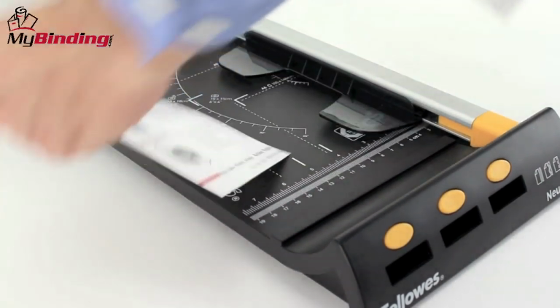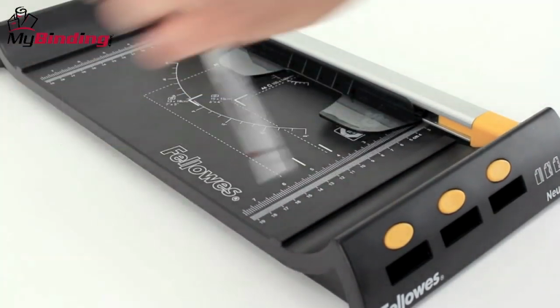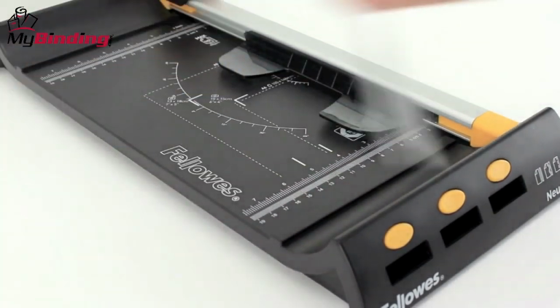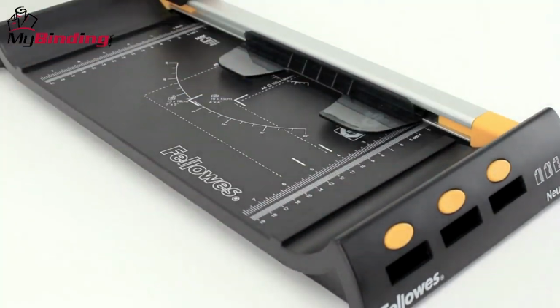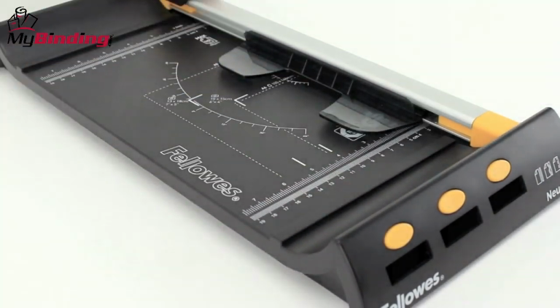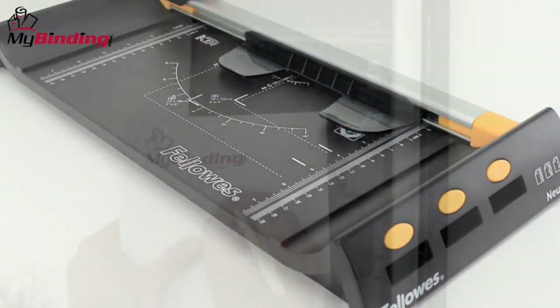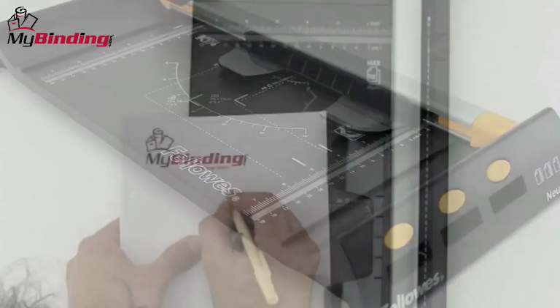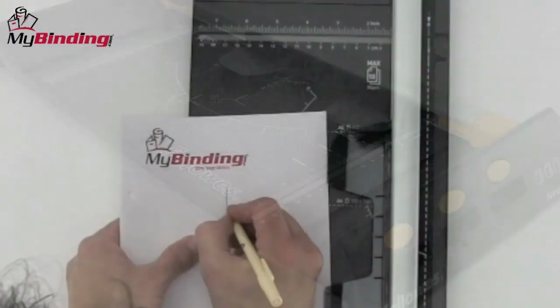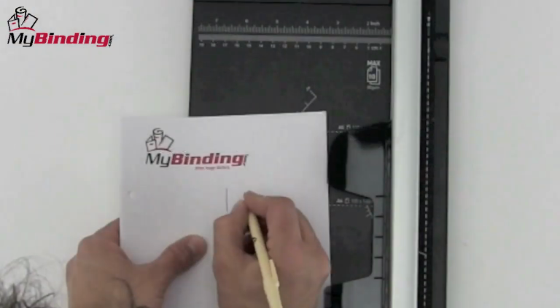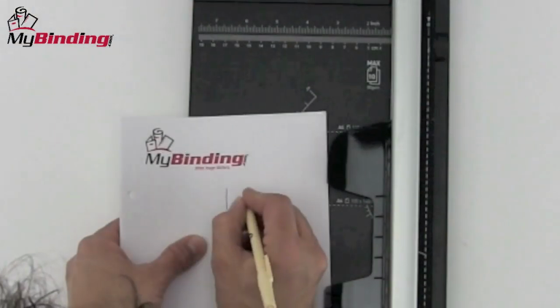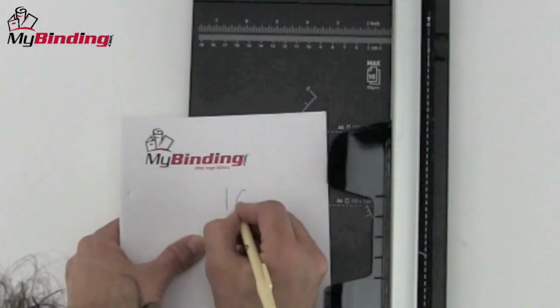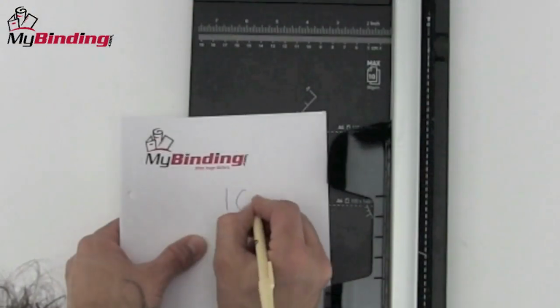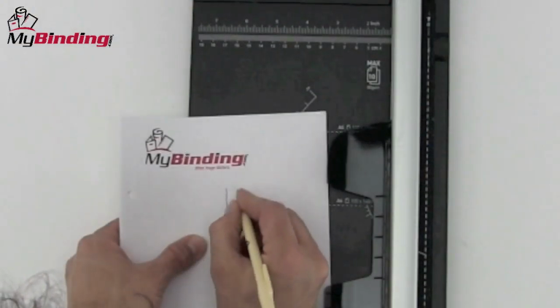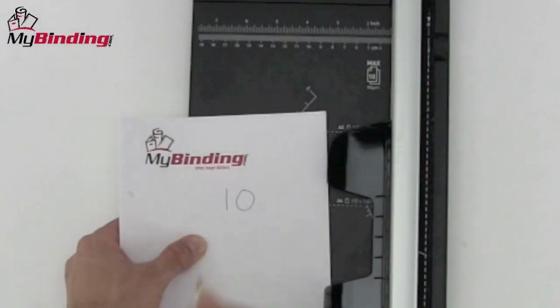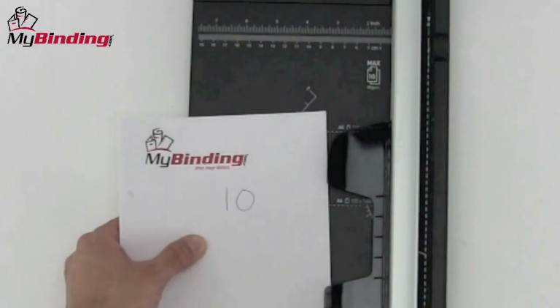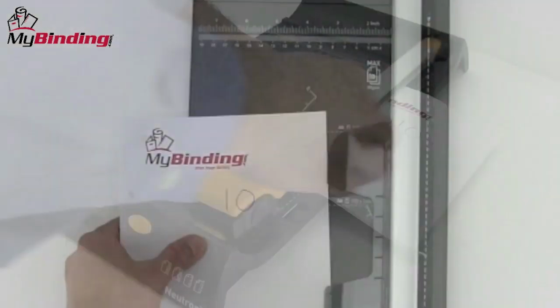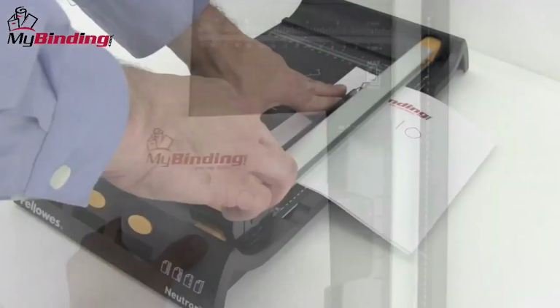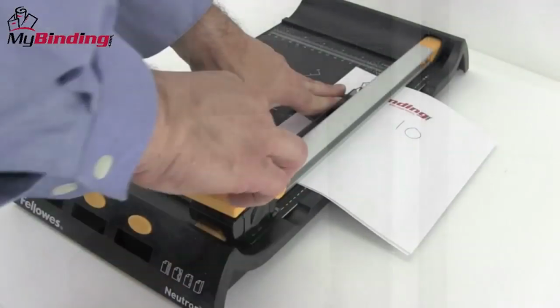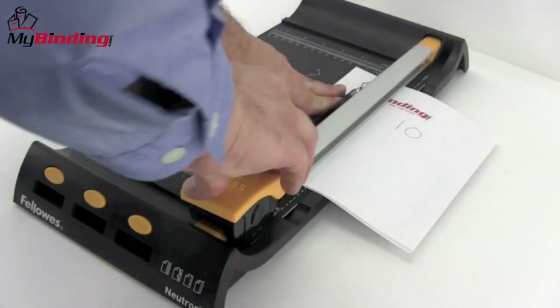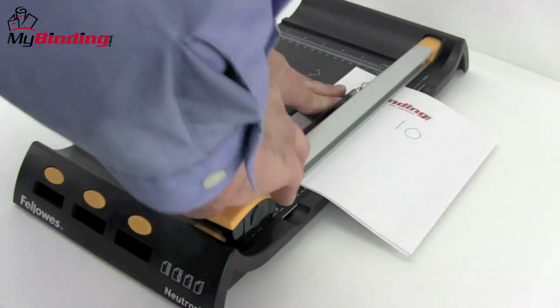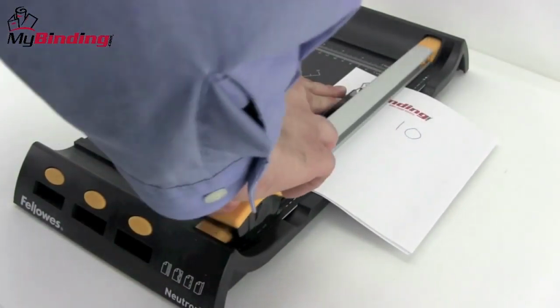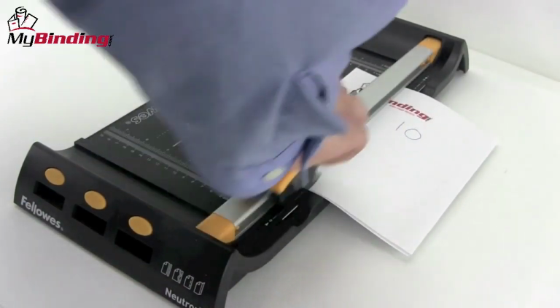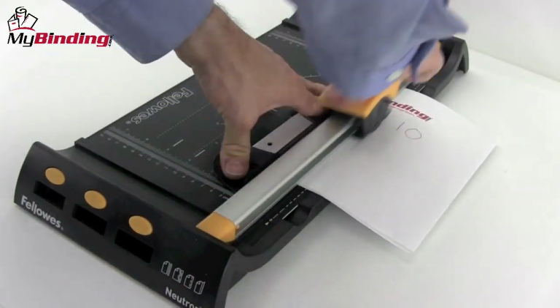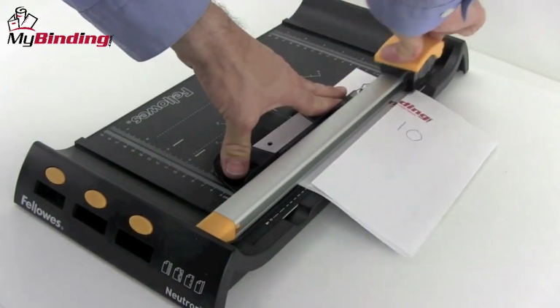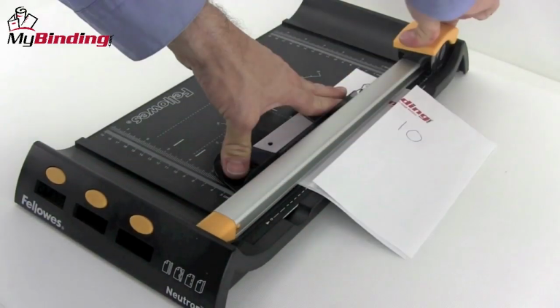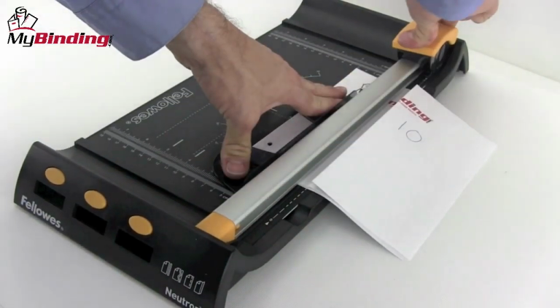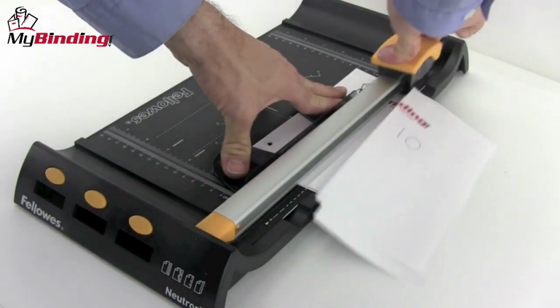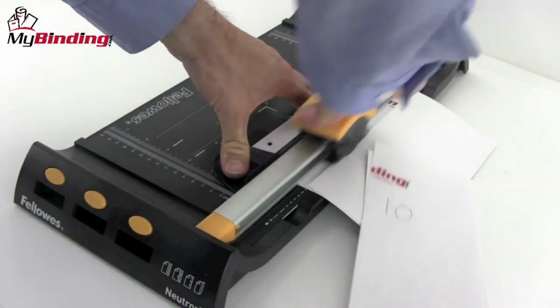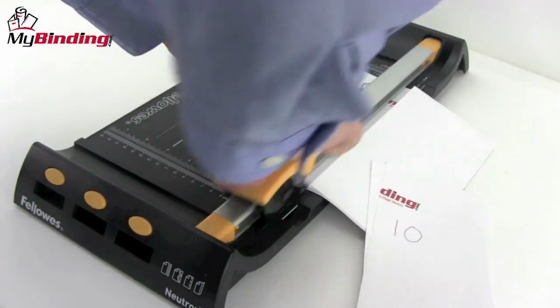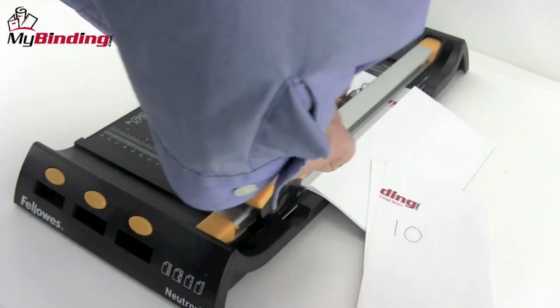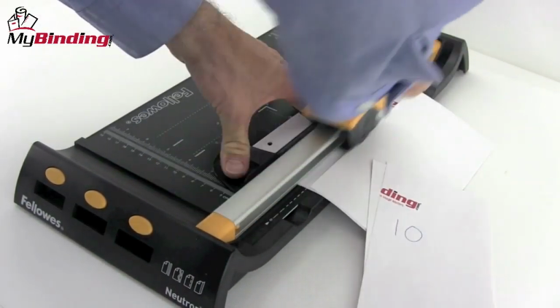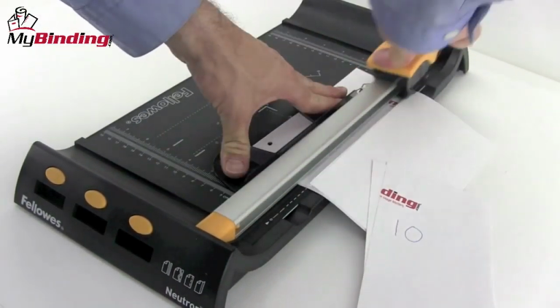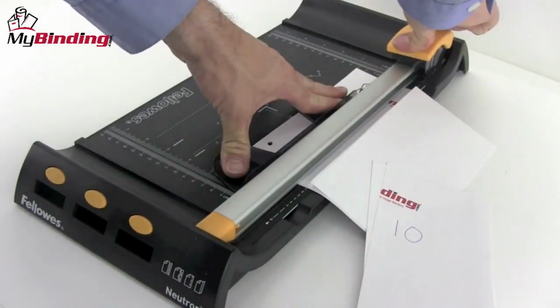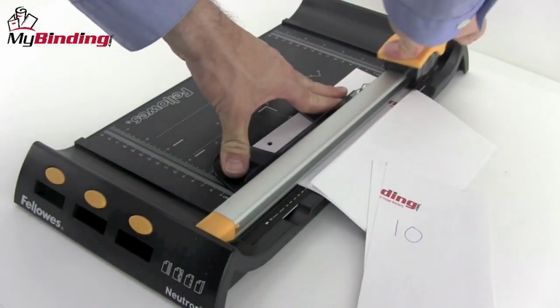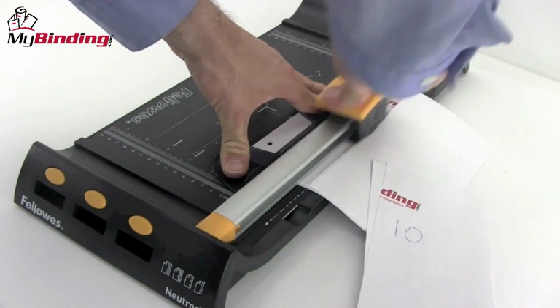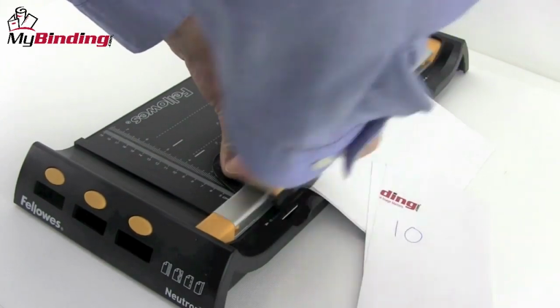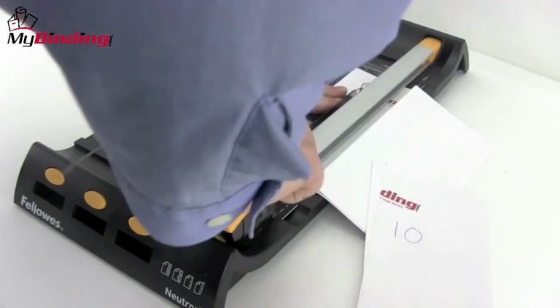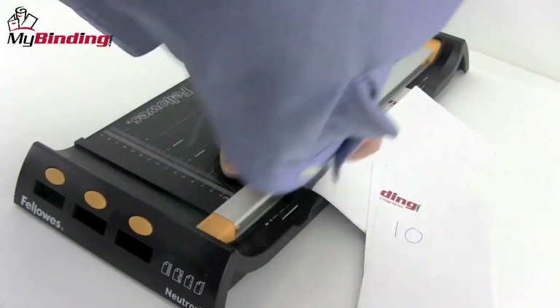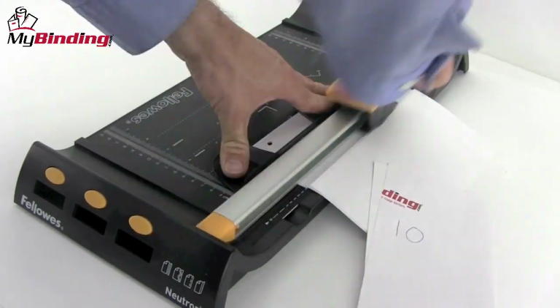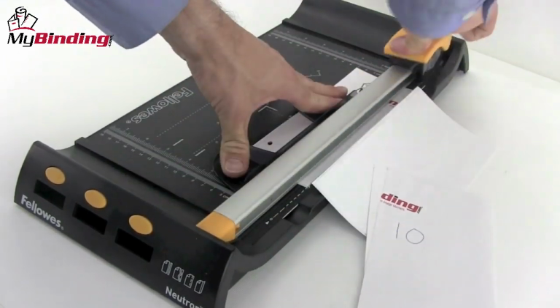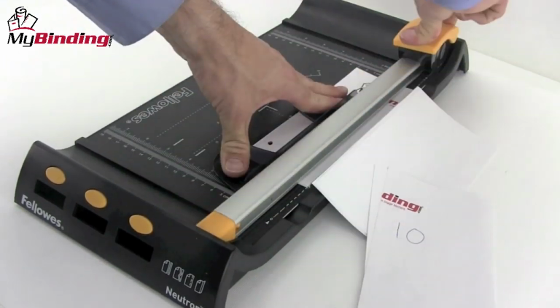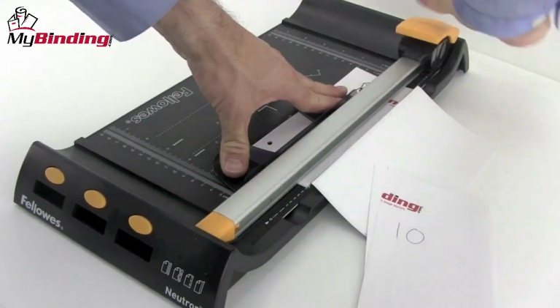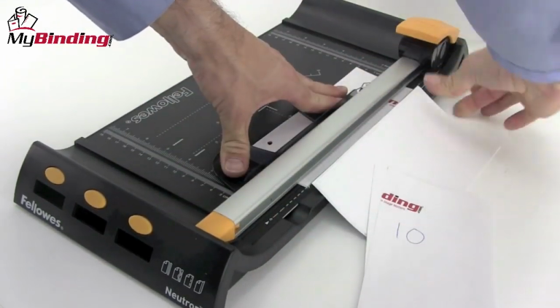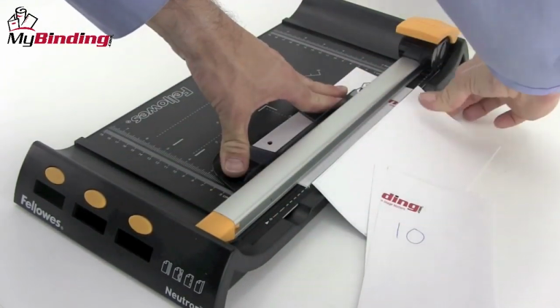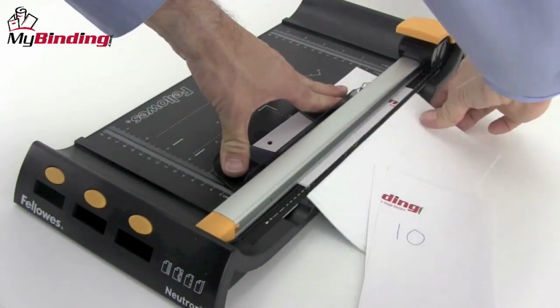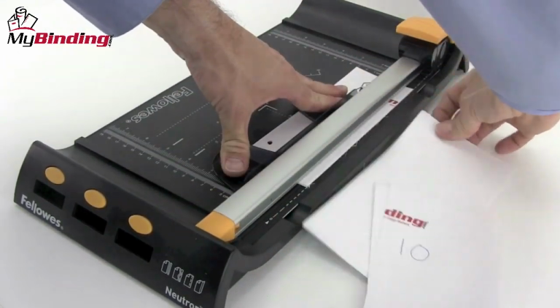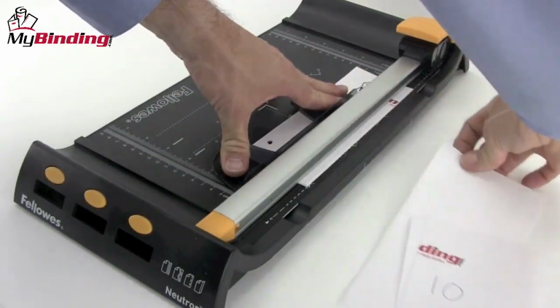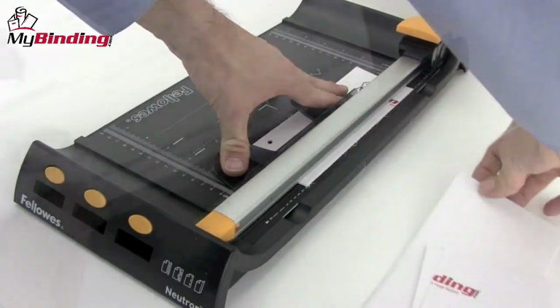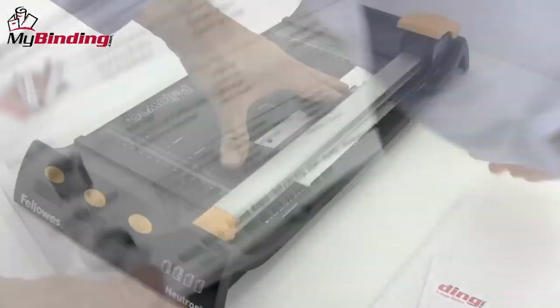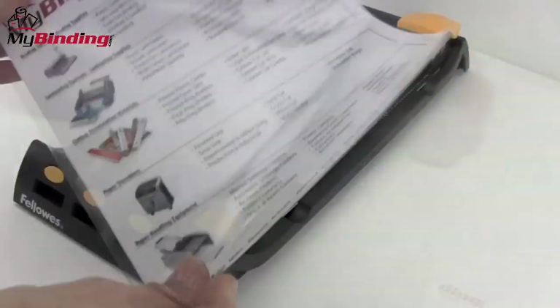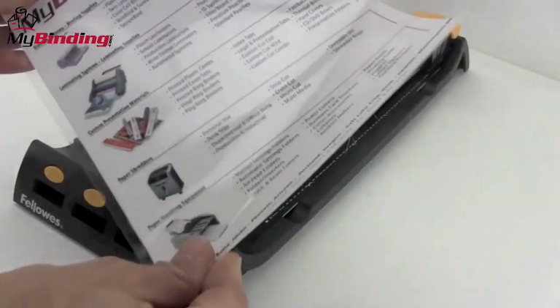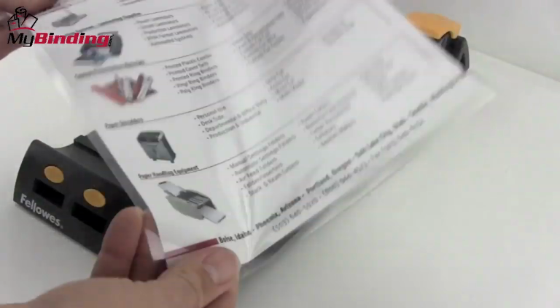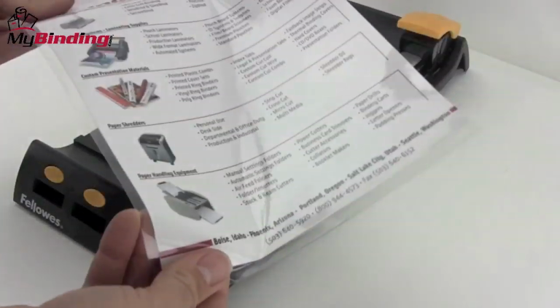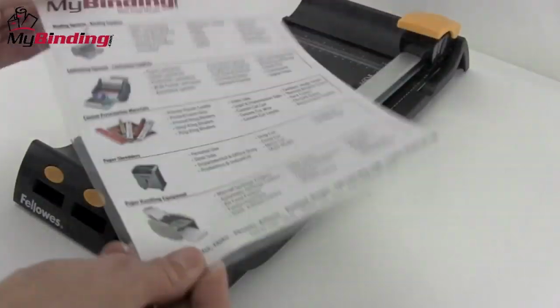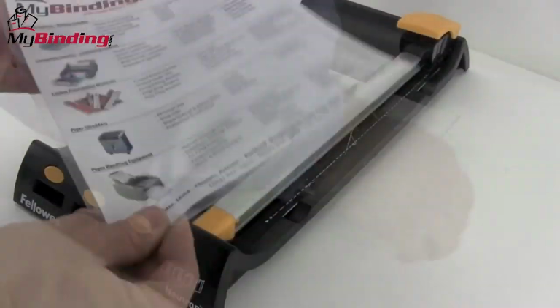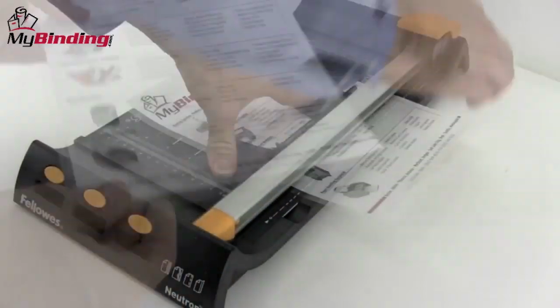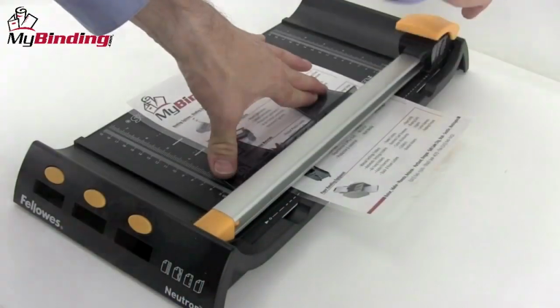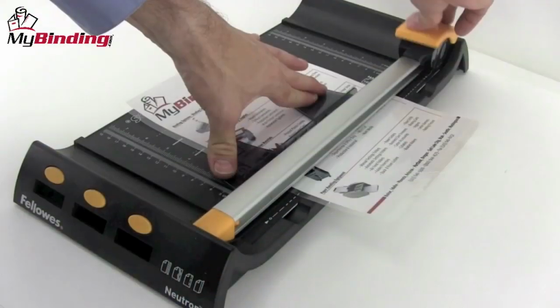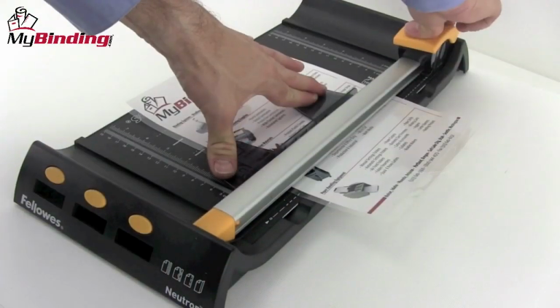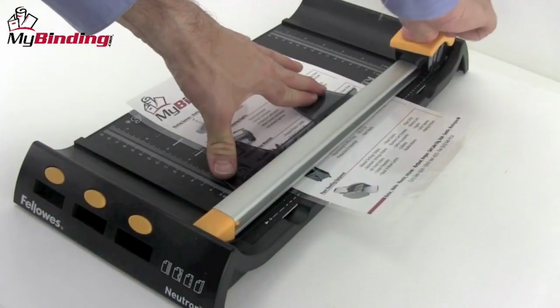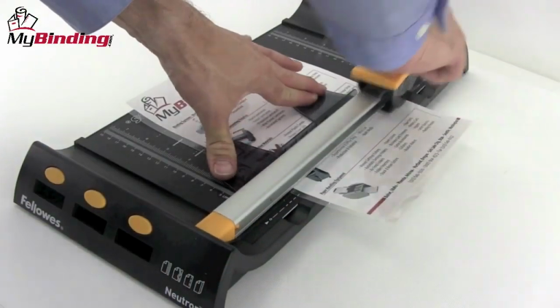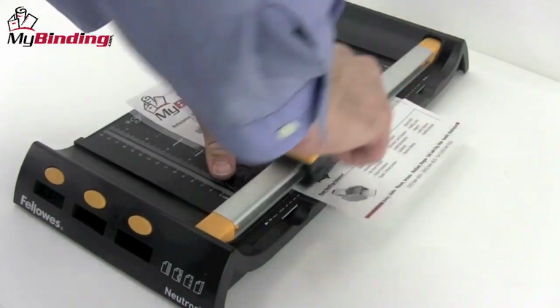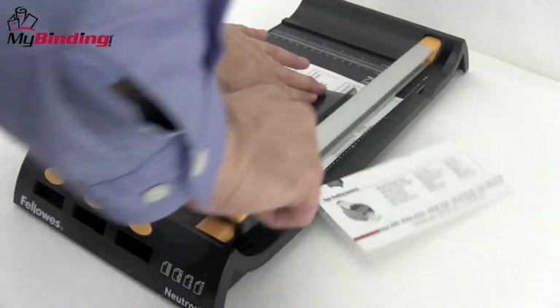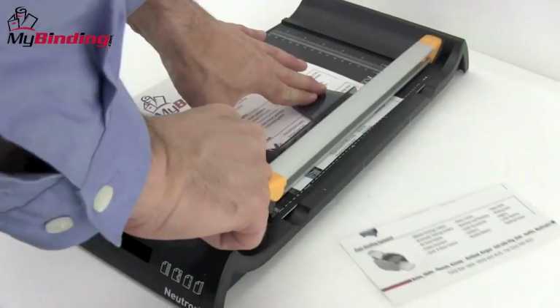The cutting capacity of this trimmer is 10 sheets of 20-pound paper, but you may need to run it back and forth a couple of times. But that's the joy and ease of a rotary trimmer.